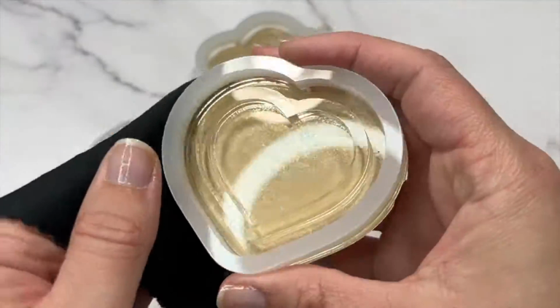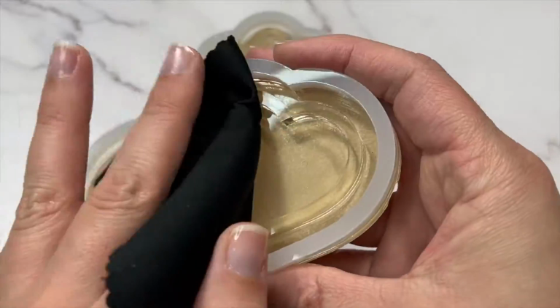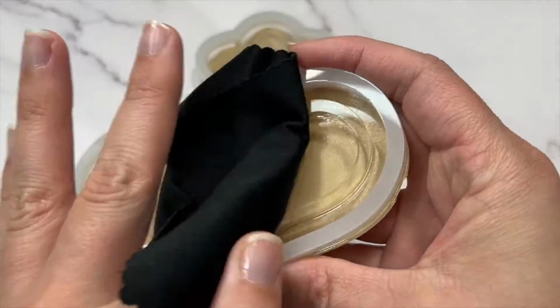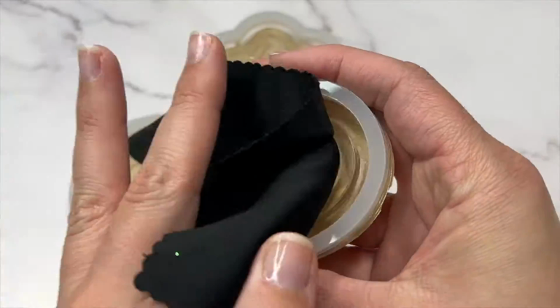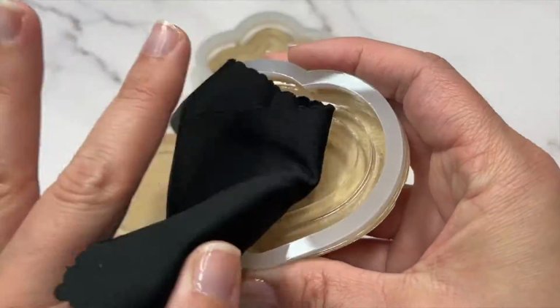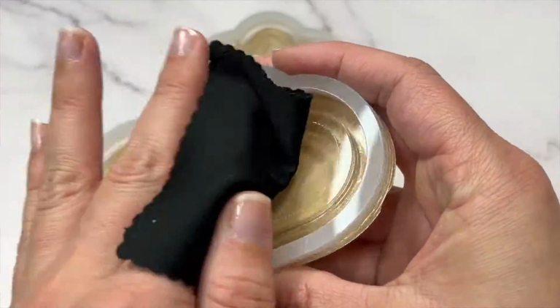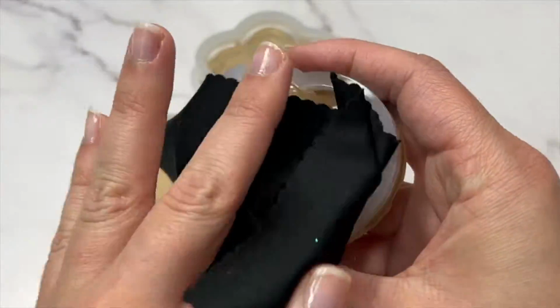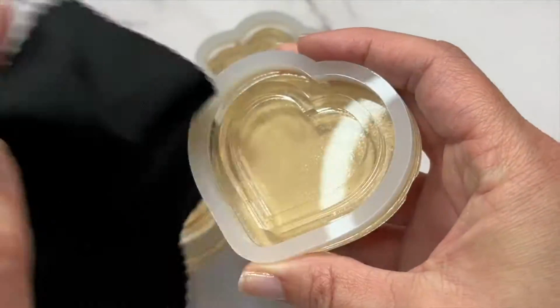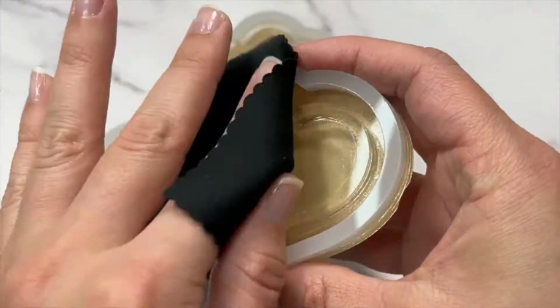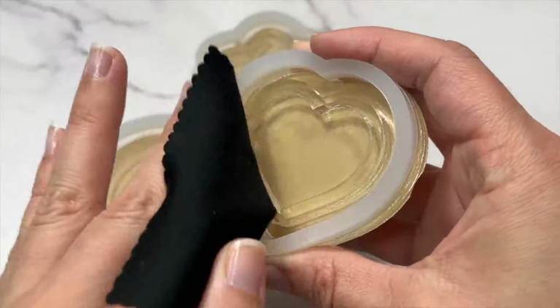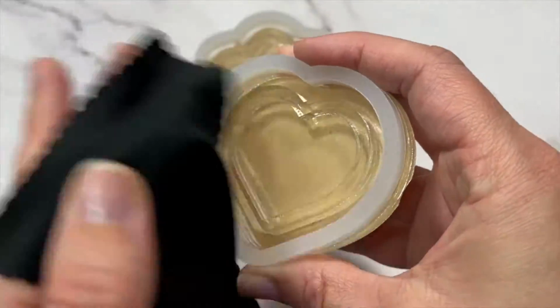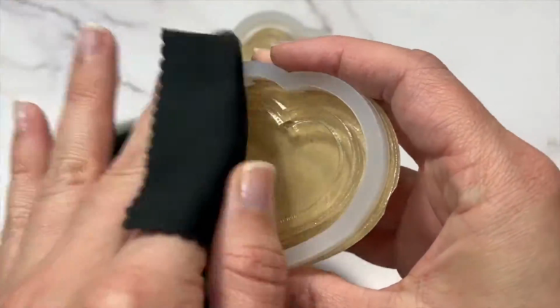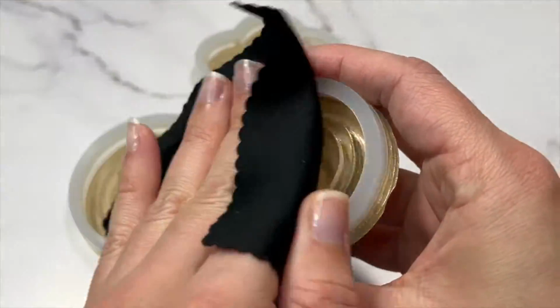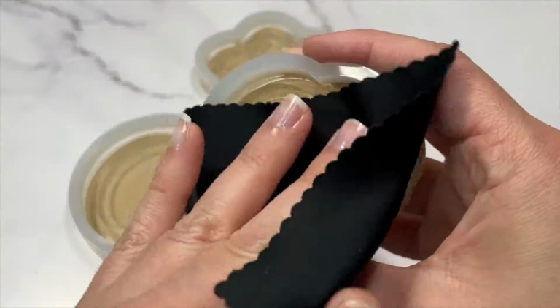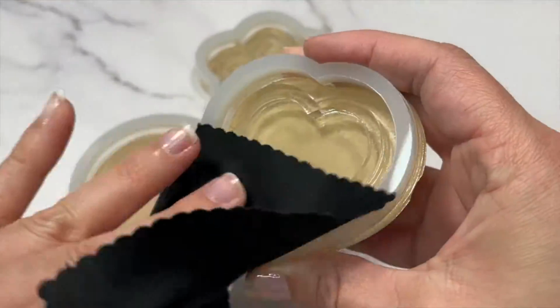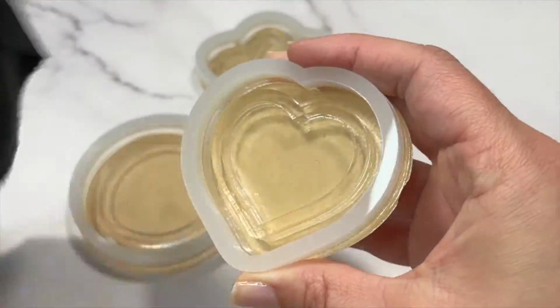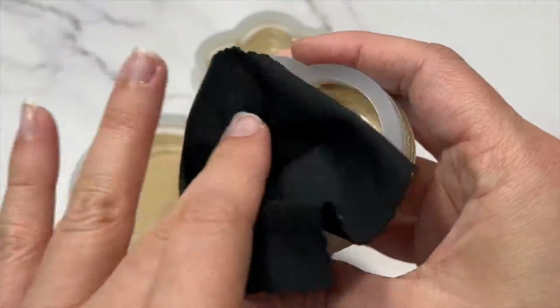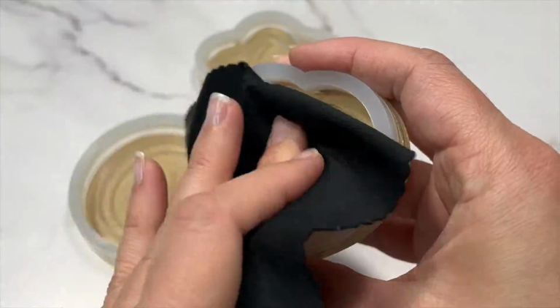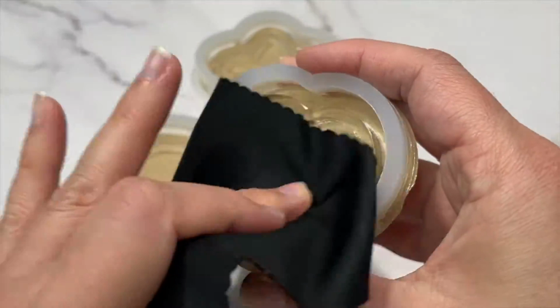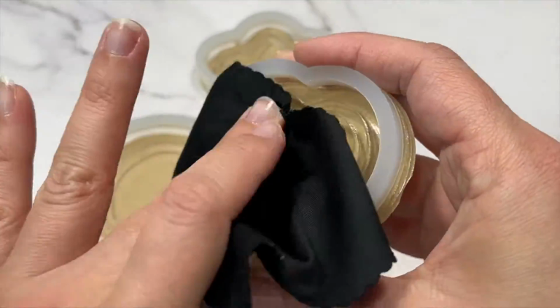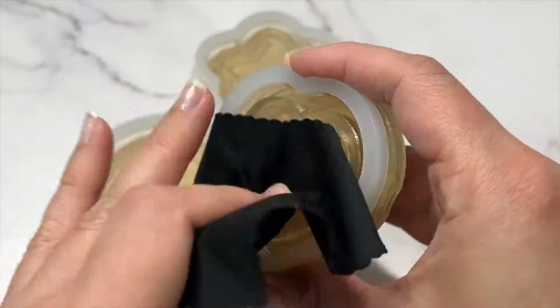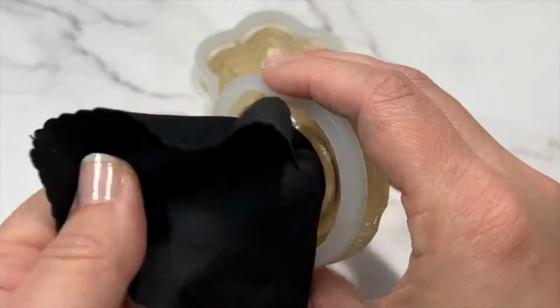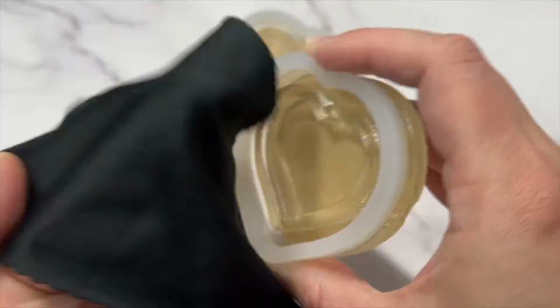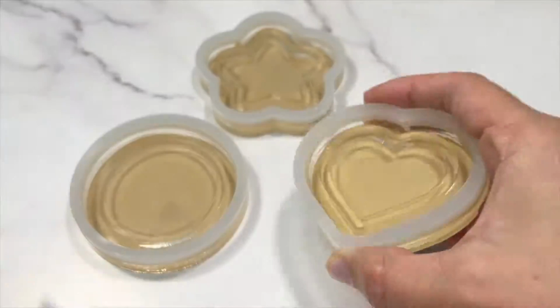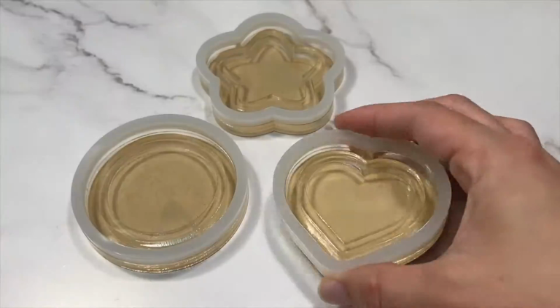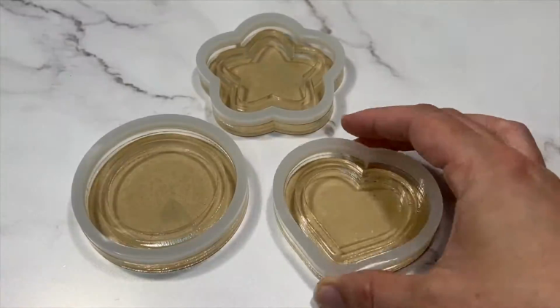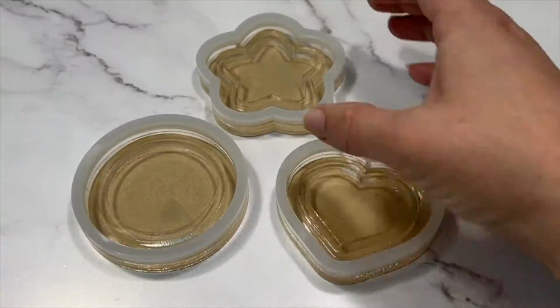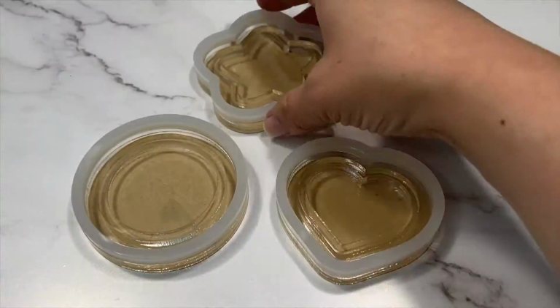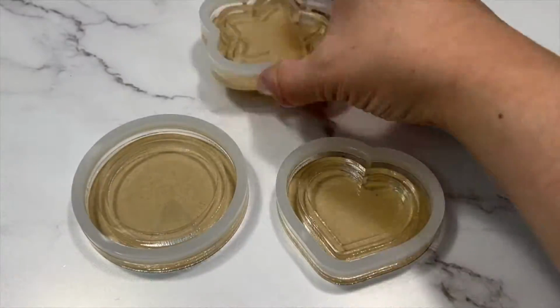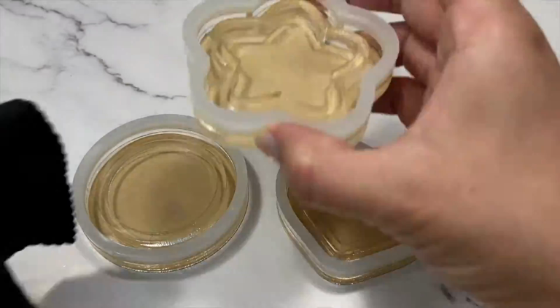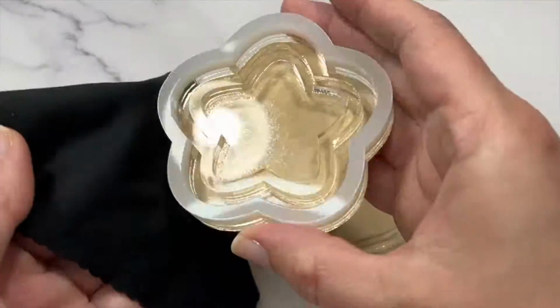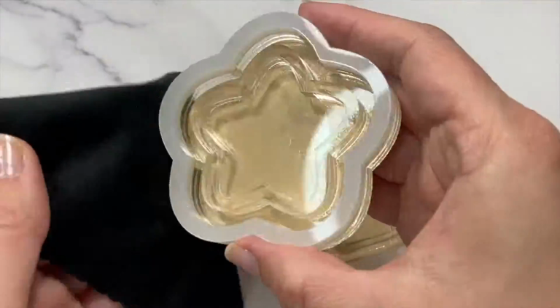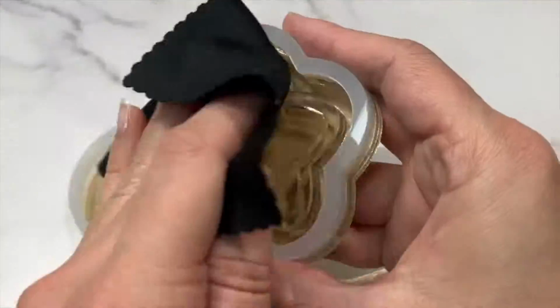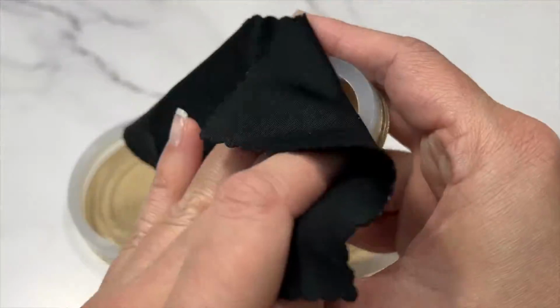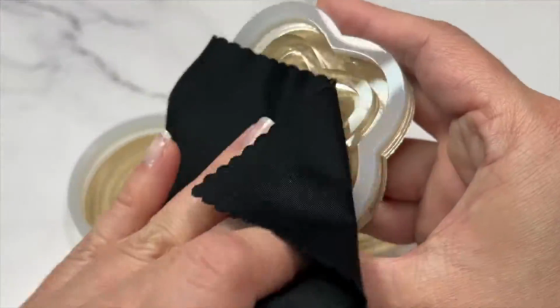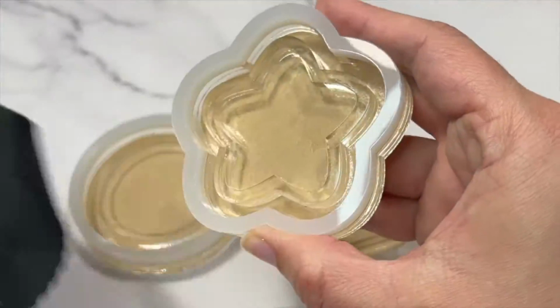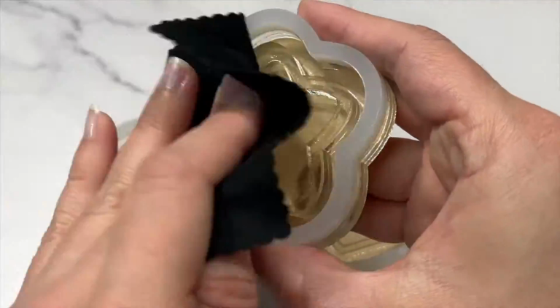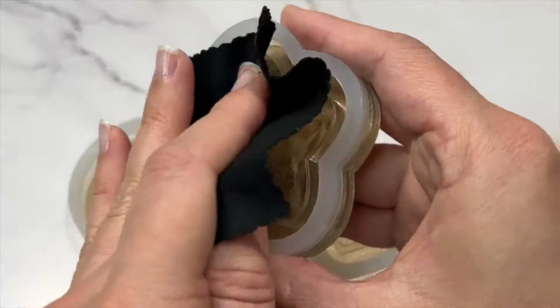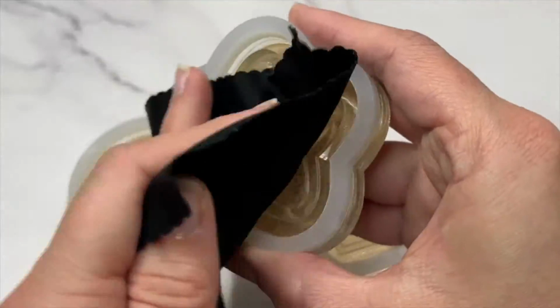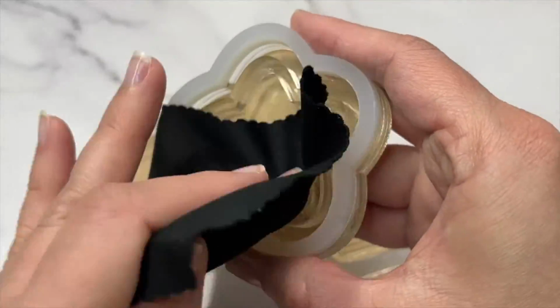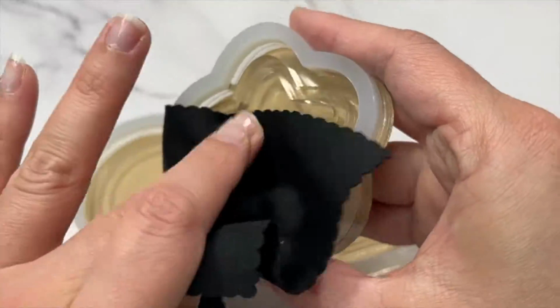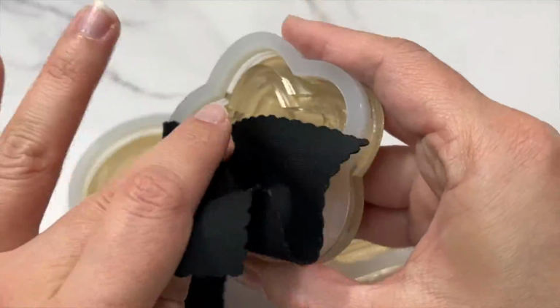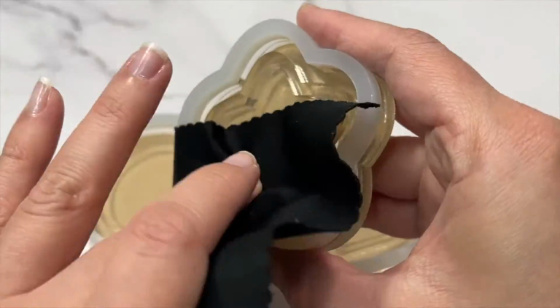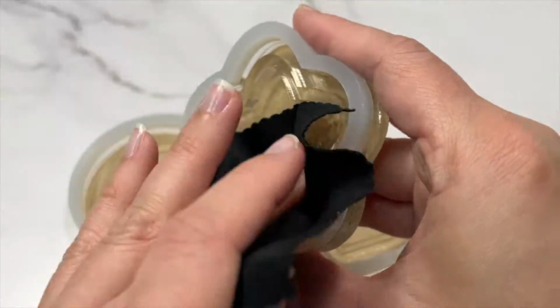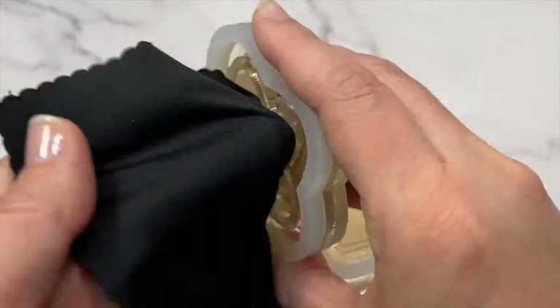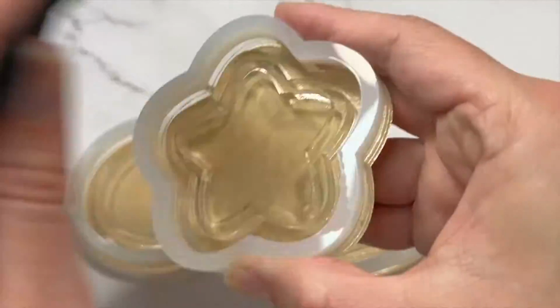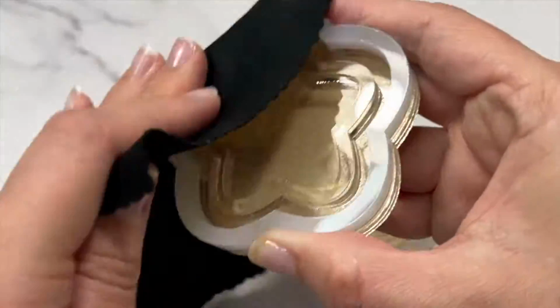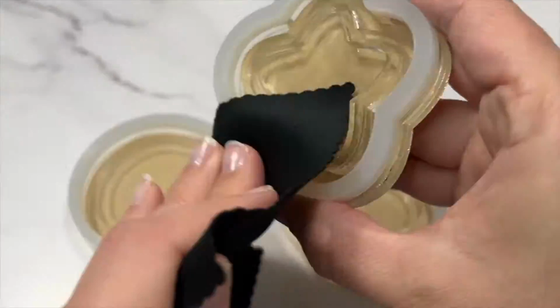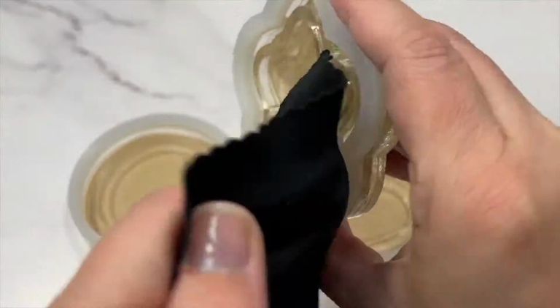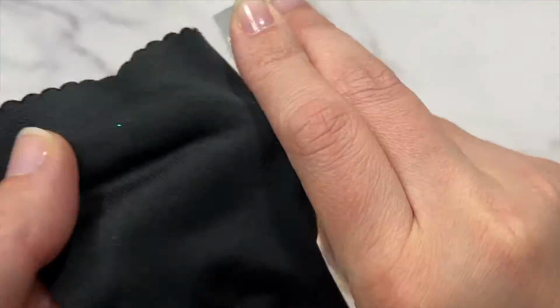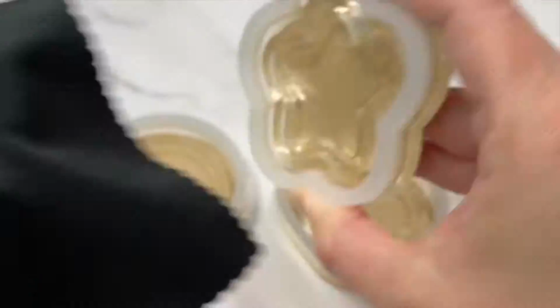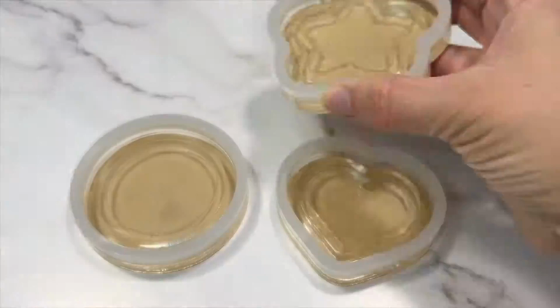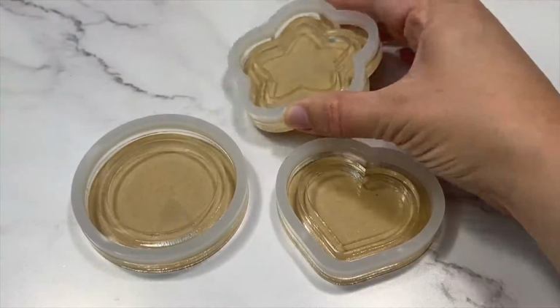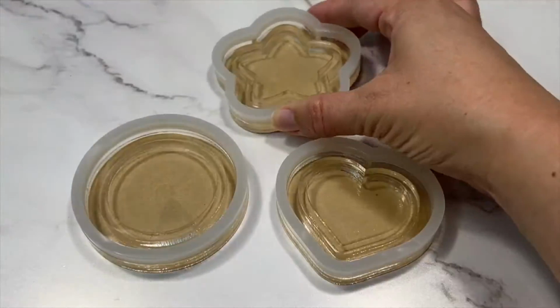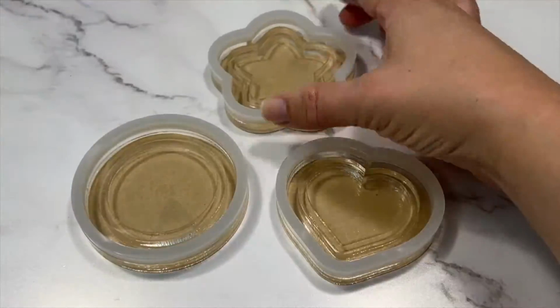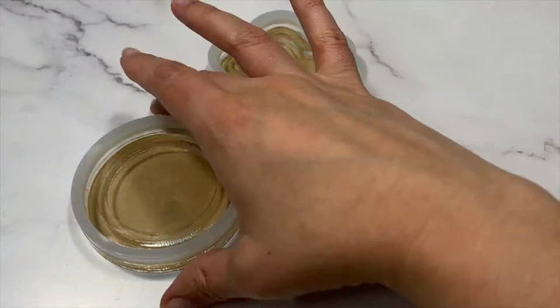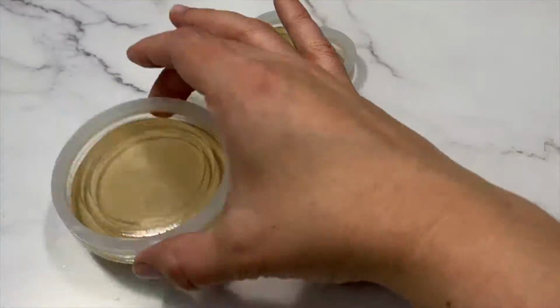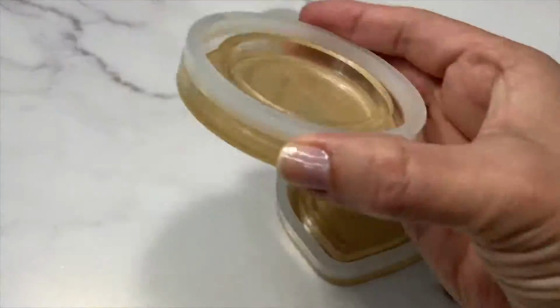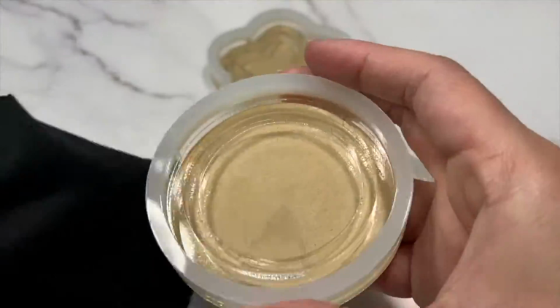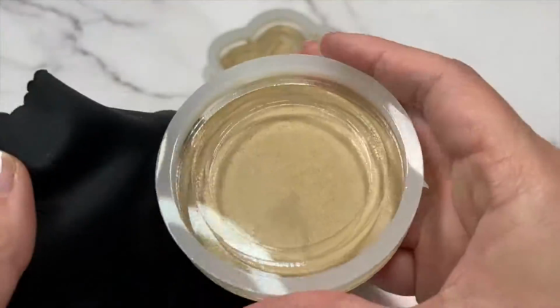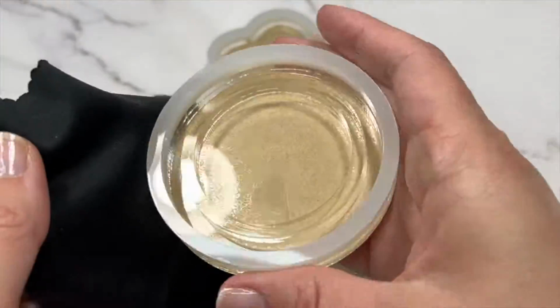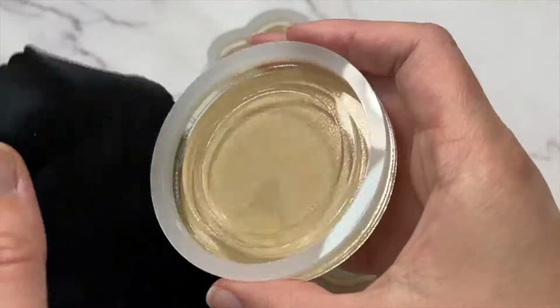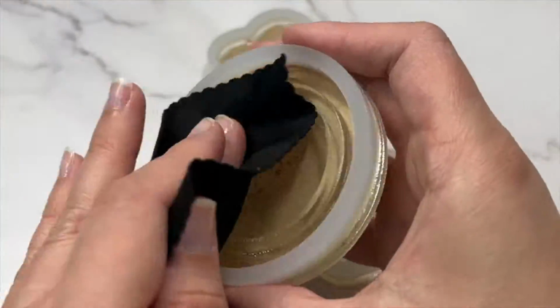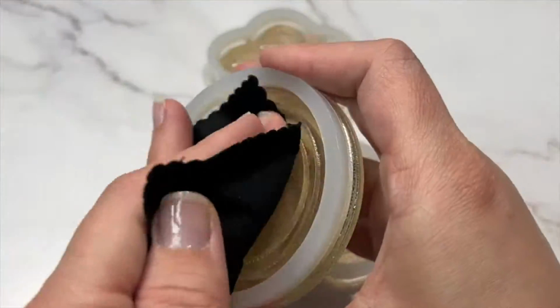Okay, so the first thing I'm going to do is wipe my blanks down with this microfiber cloth and make sure there's no dusties, and then I'll go ahead and mix up the silicone.